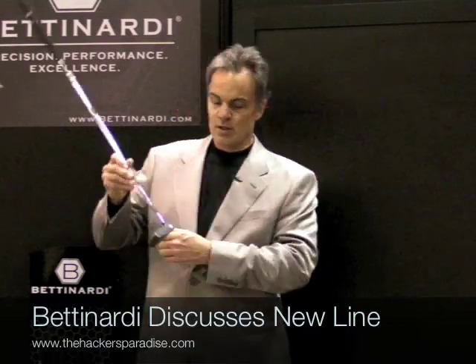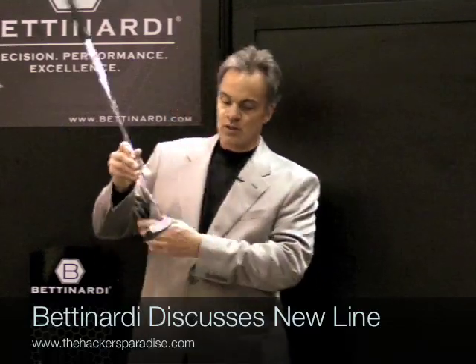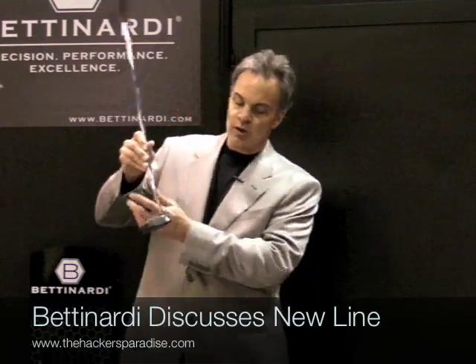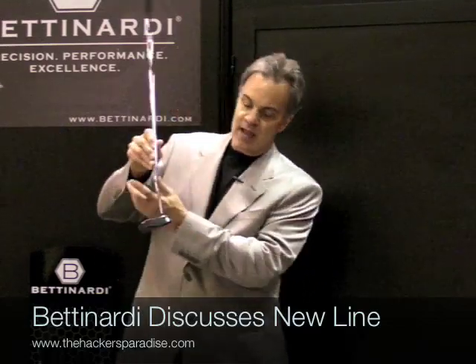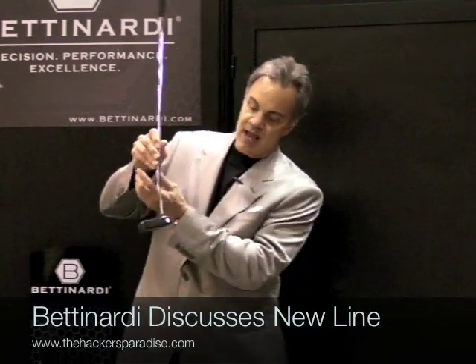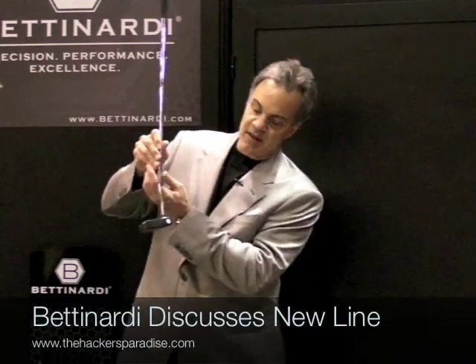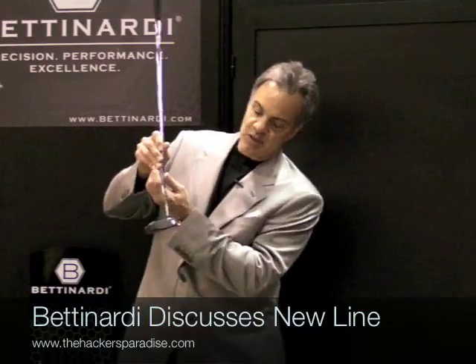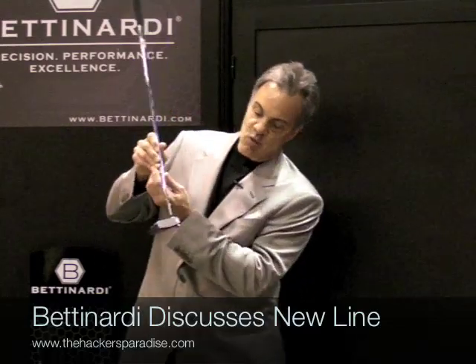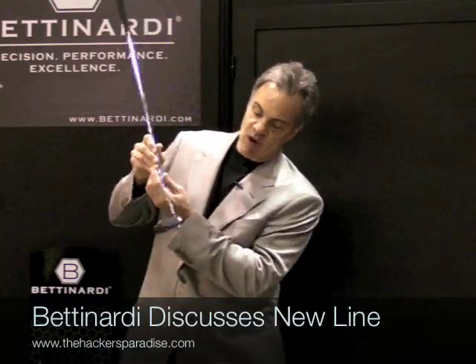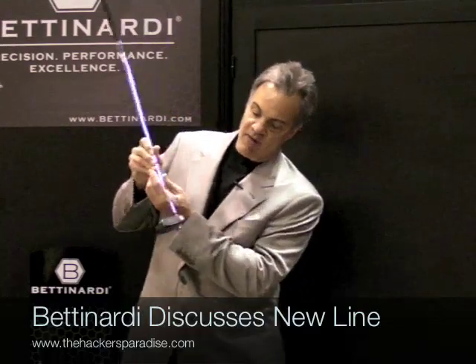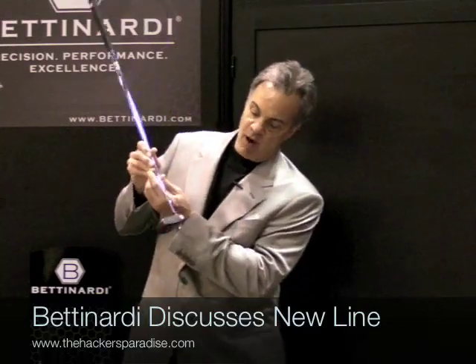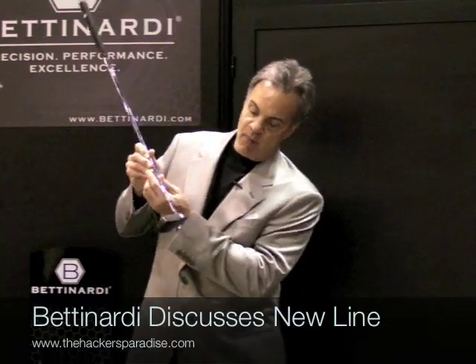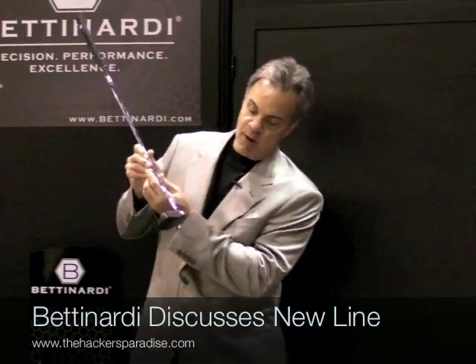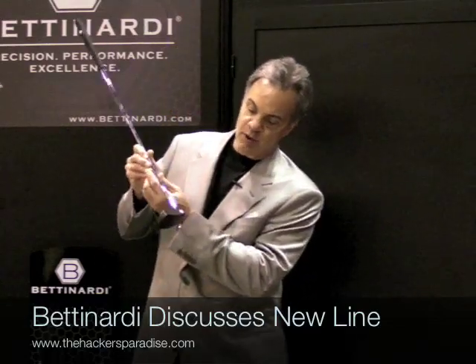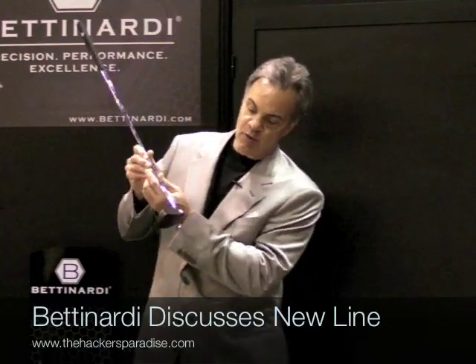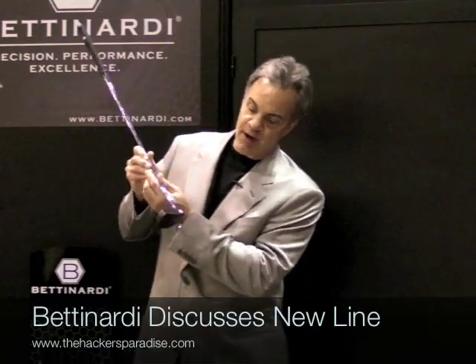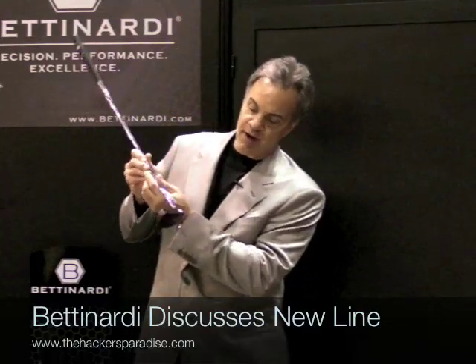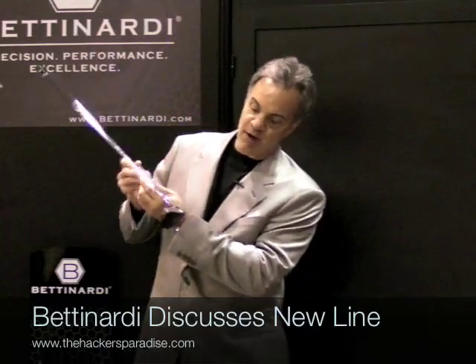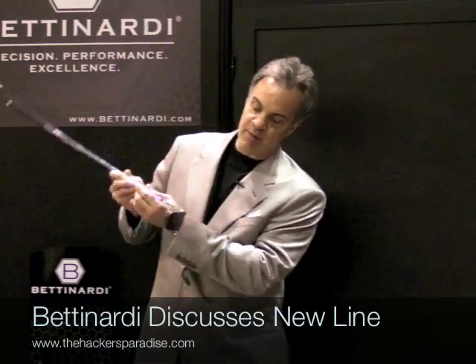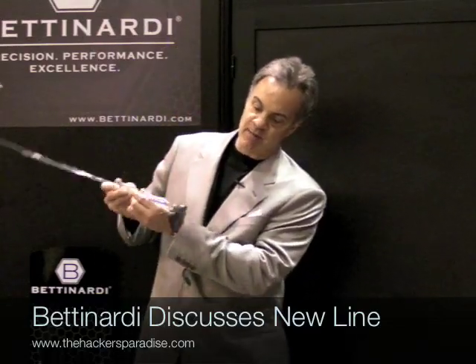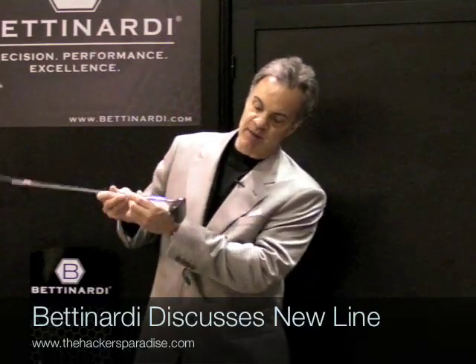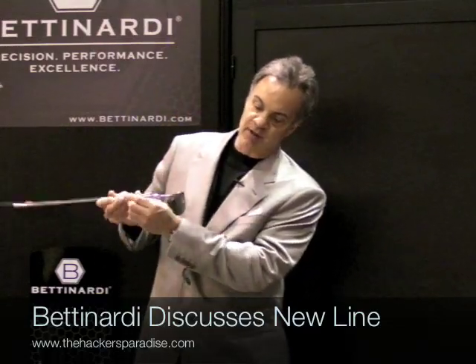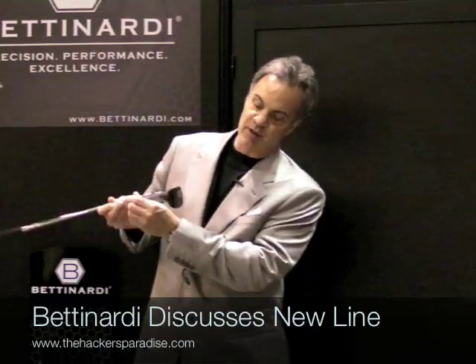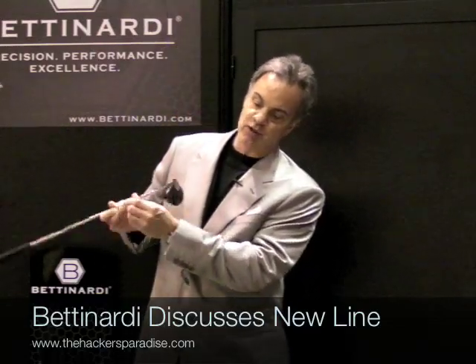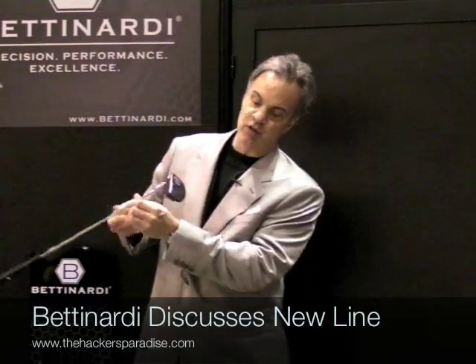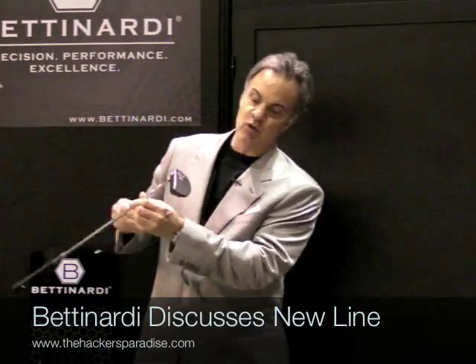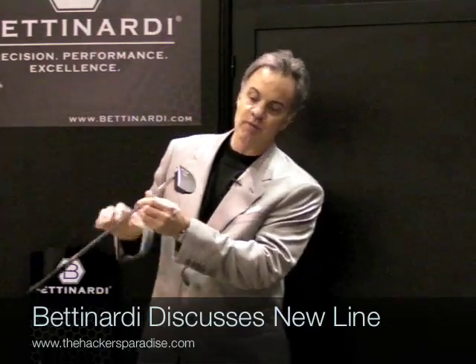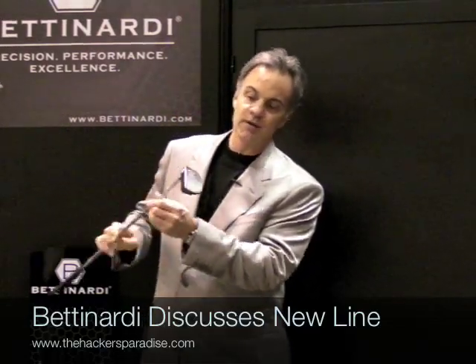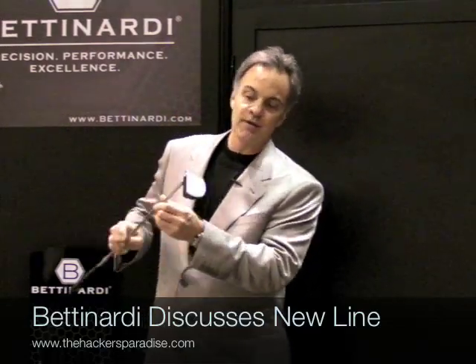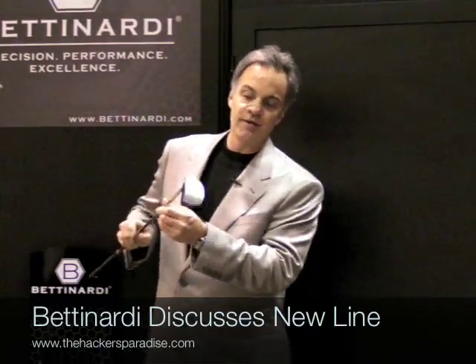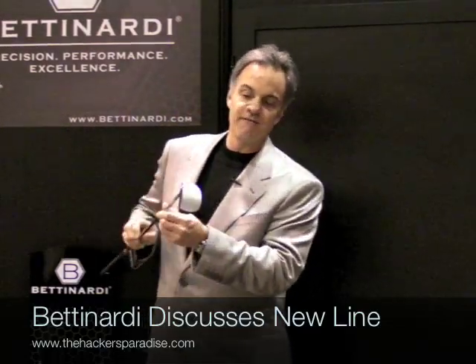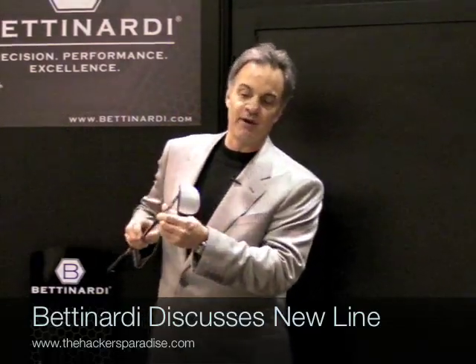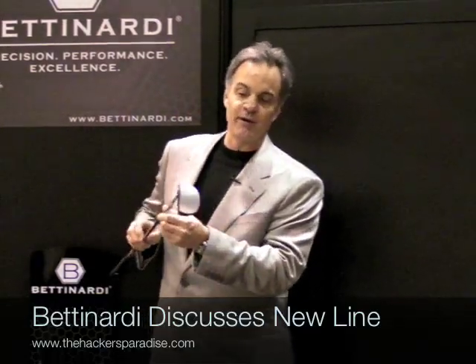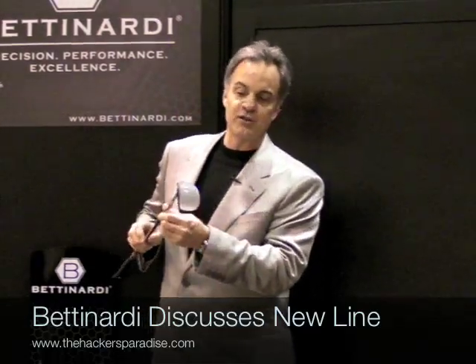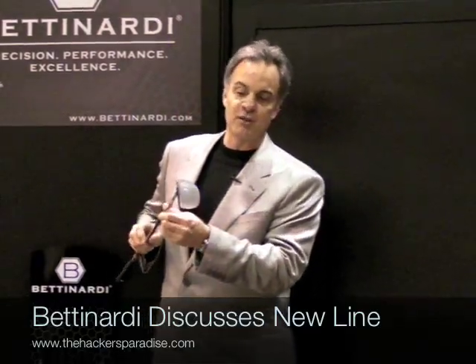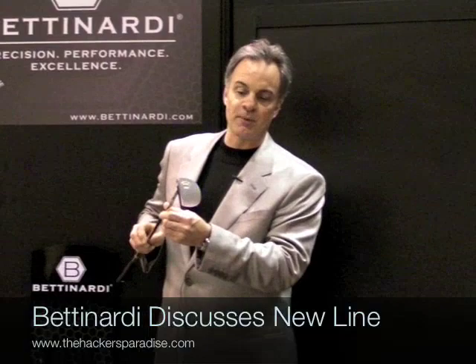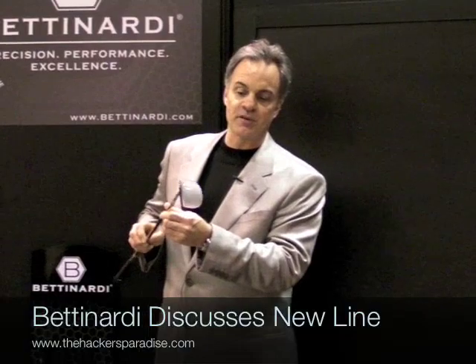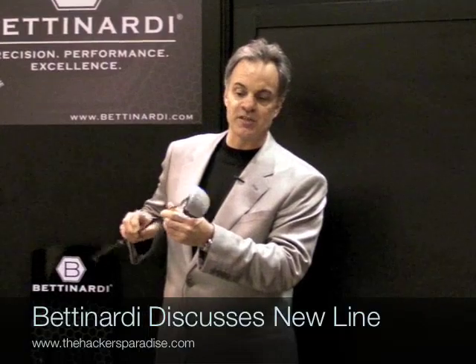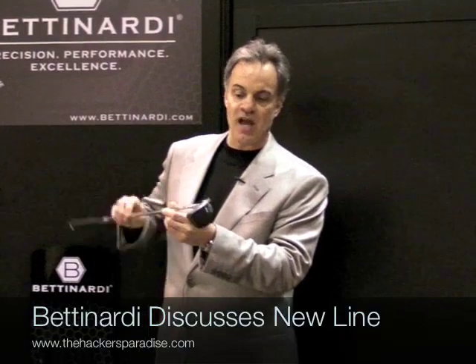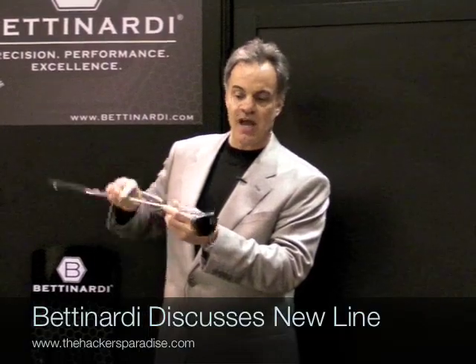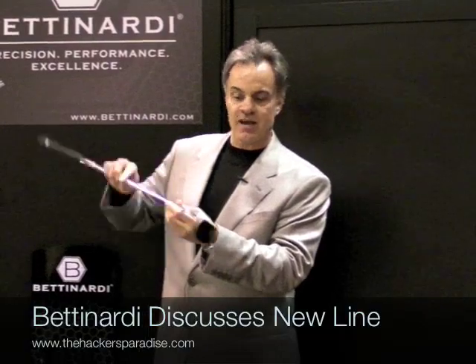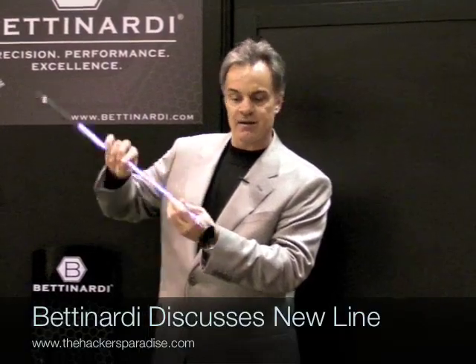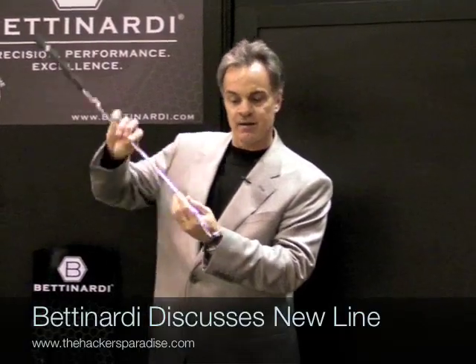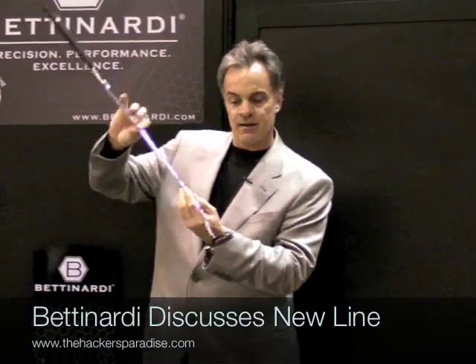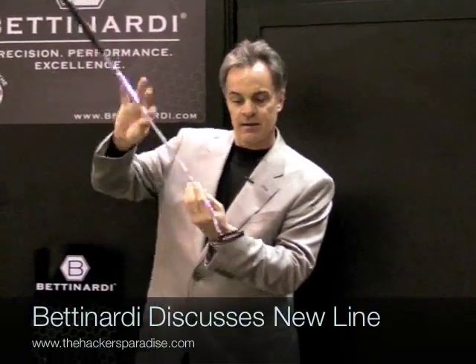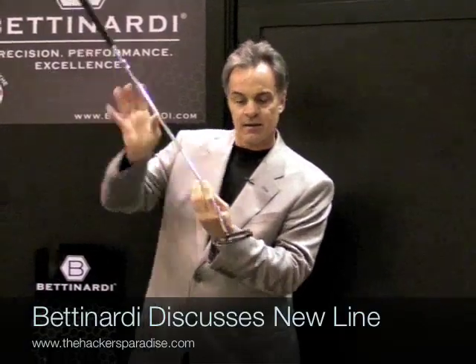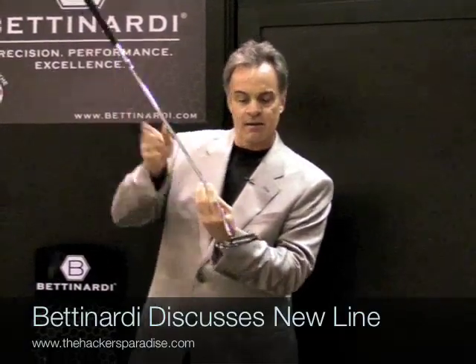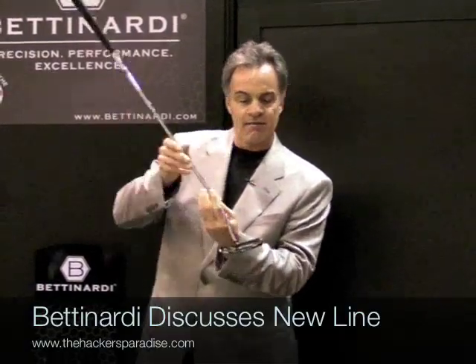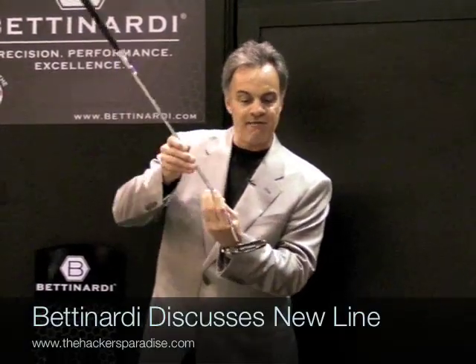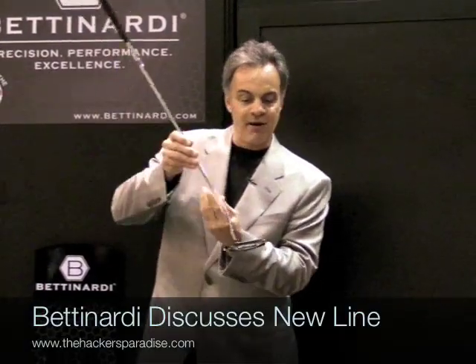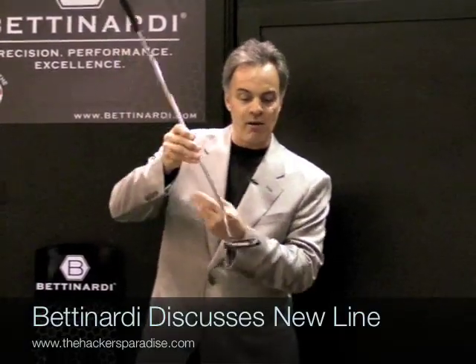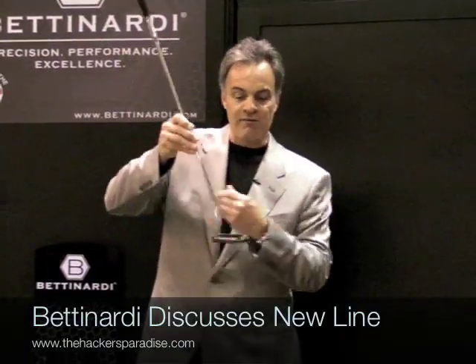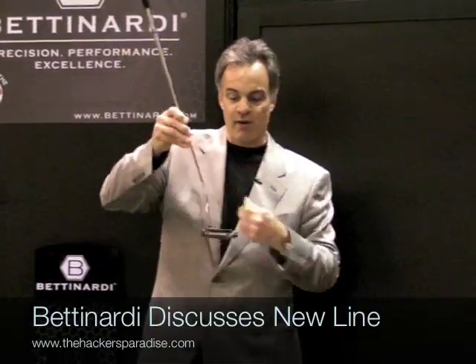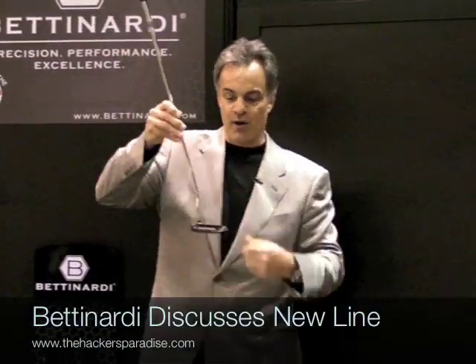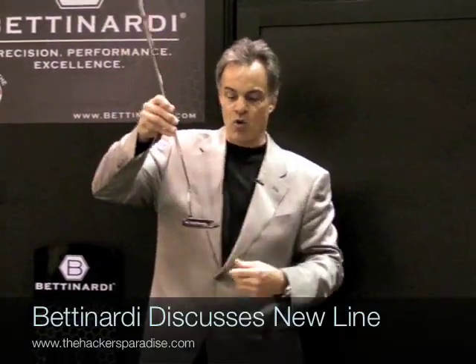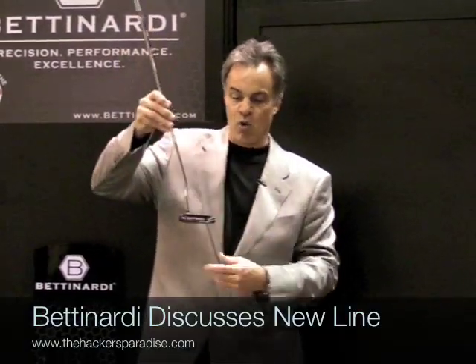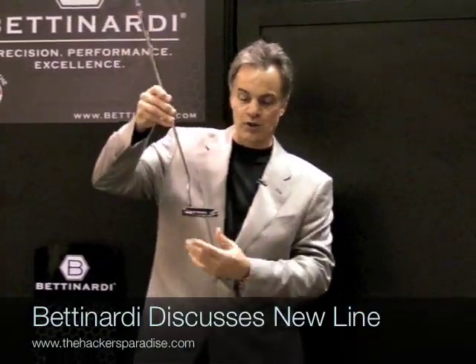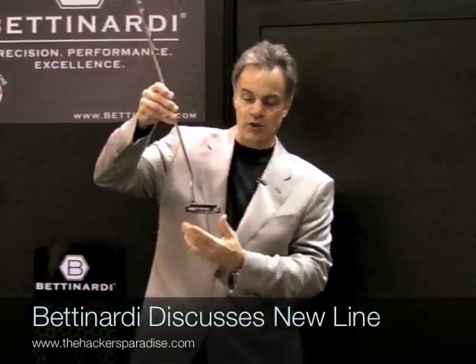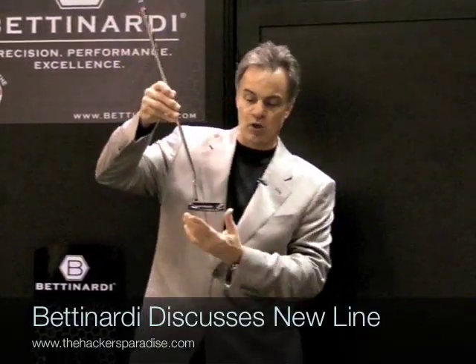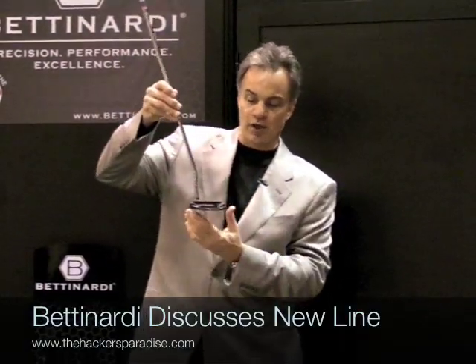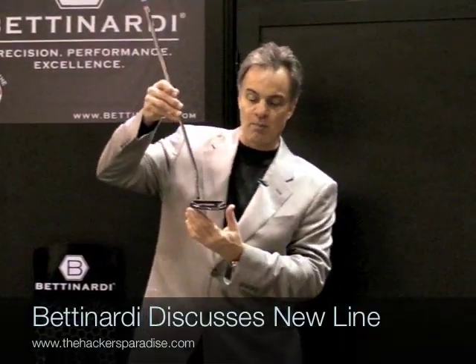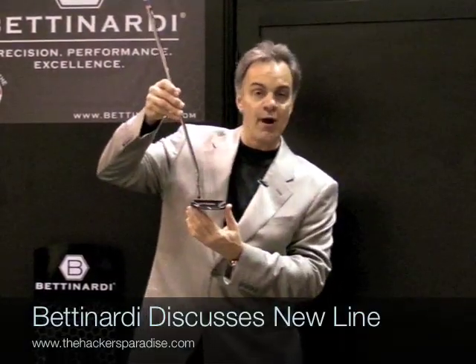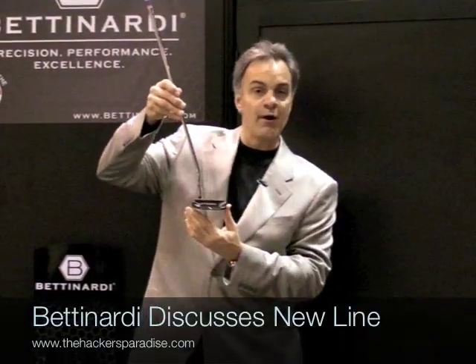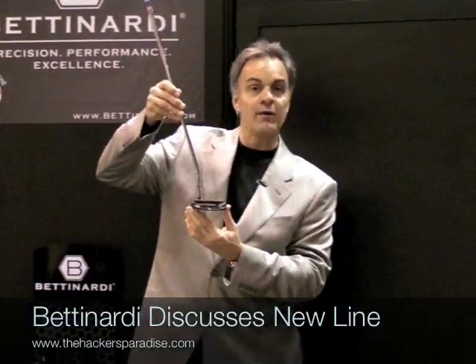So again, this is one of our putters right here, the BB 32 — very simple design, very gorgeous looking putter.